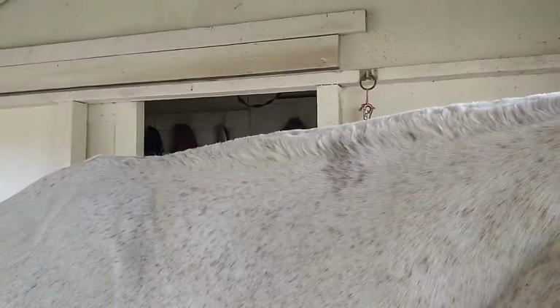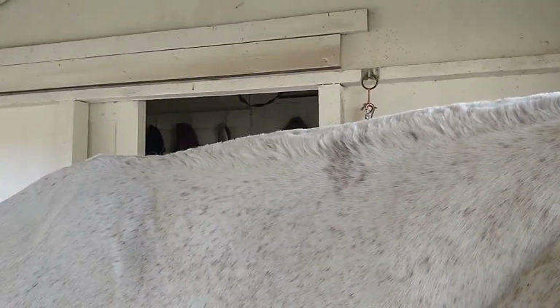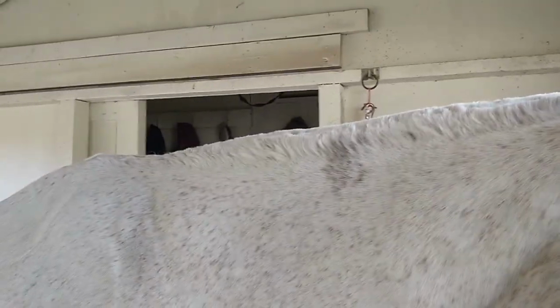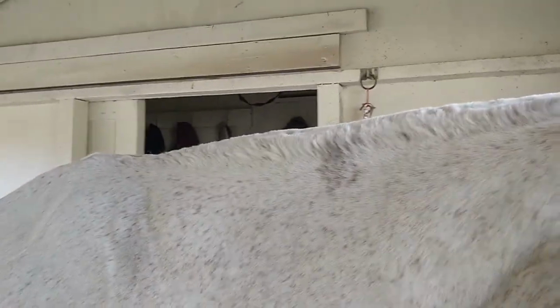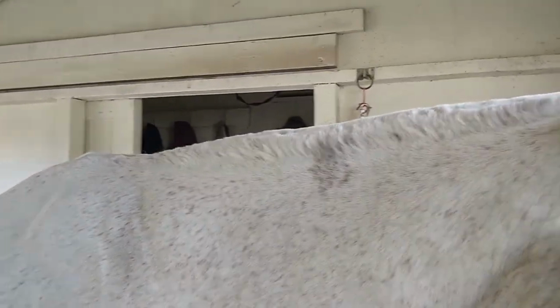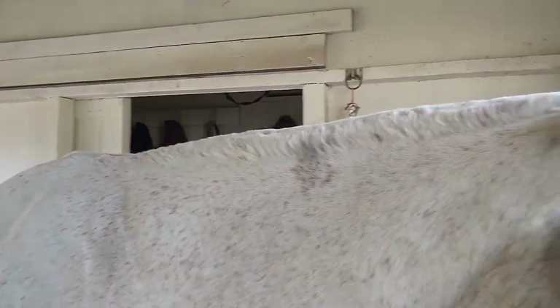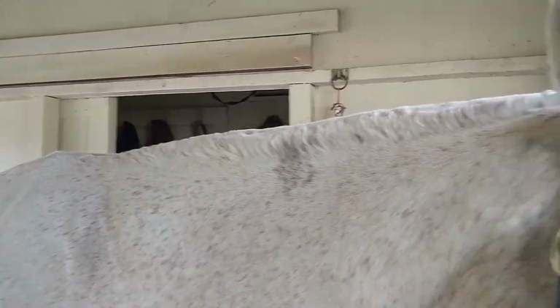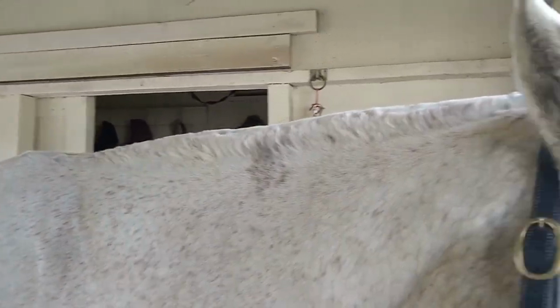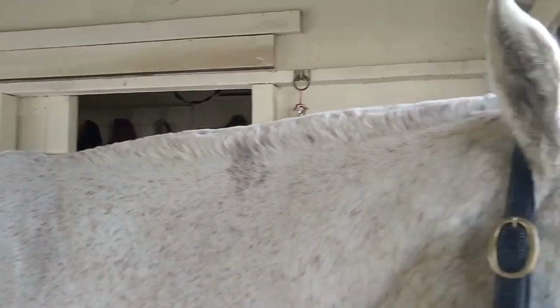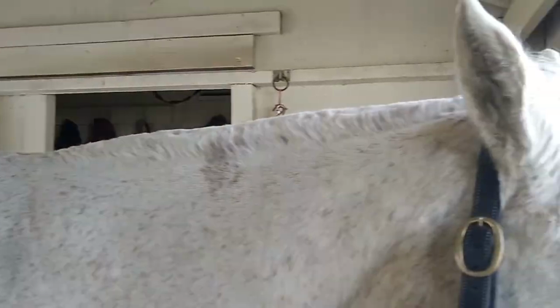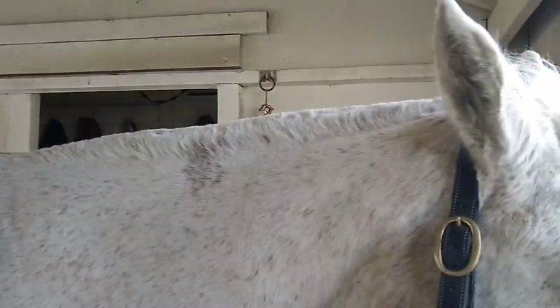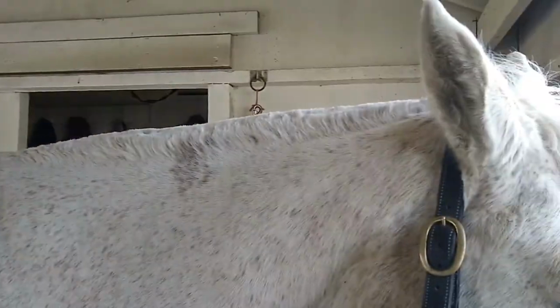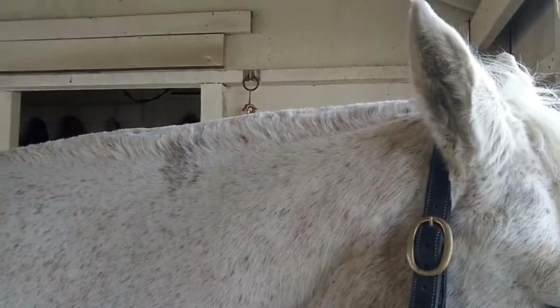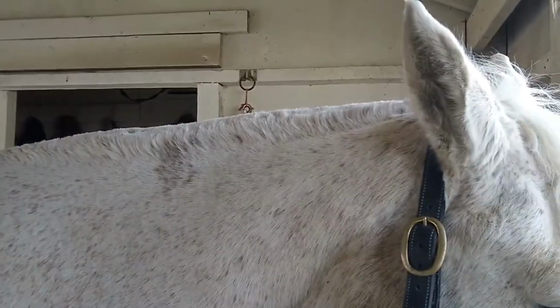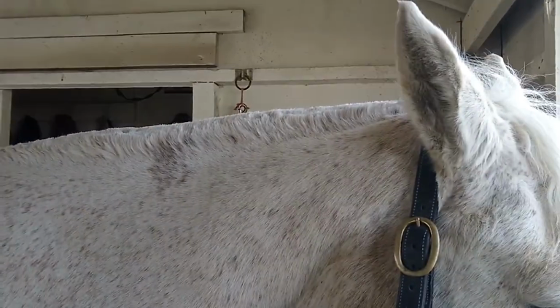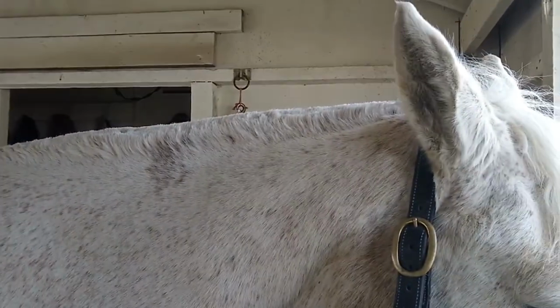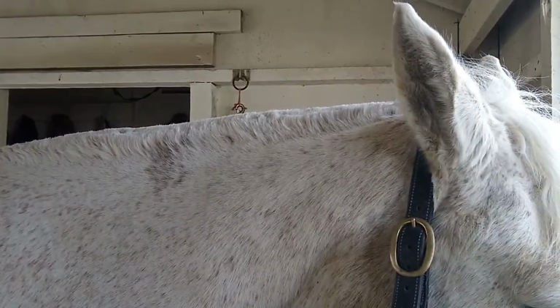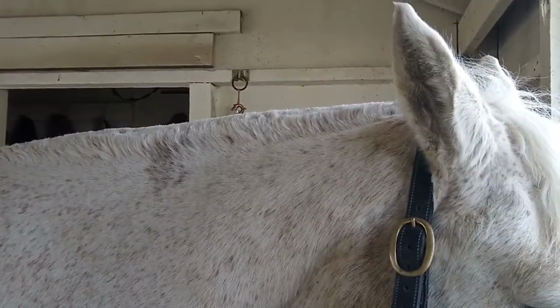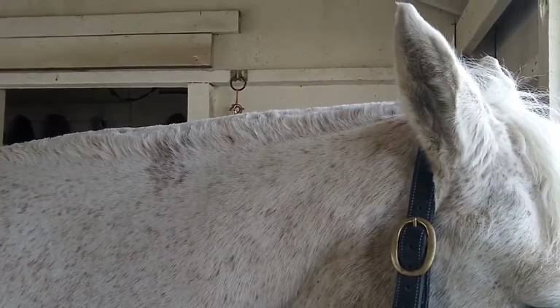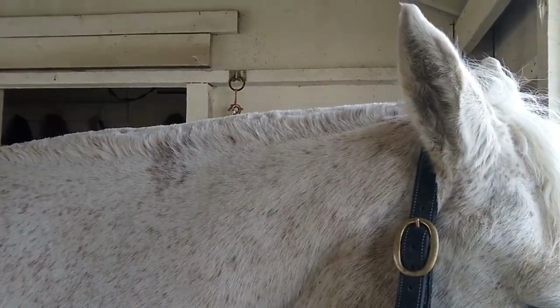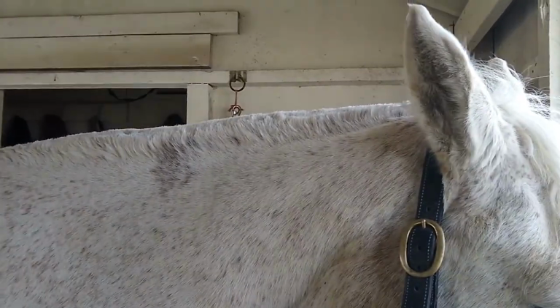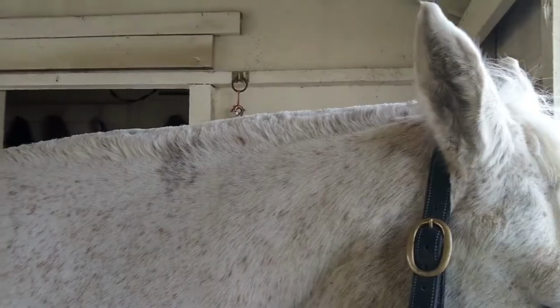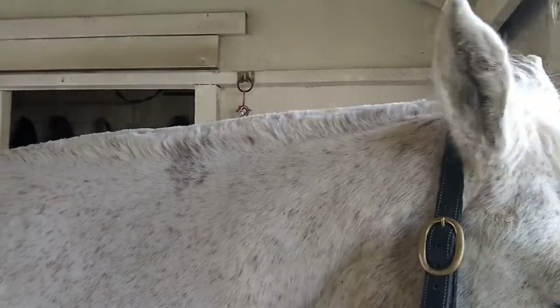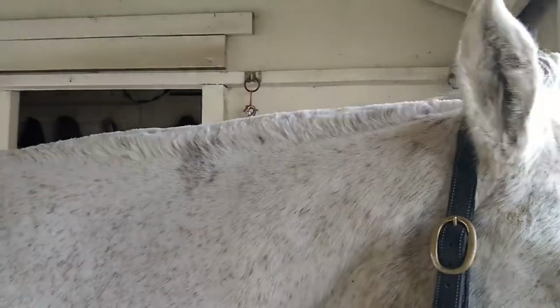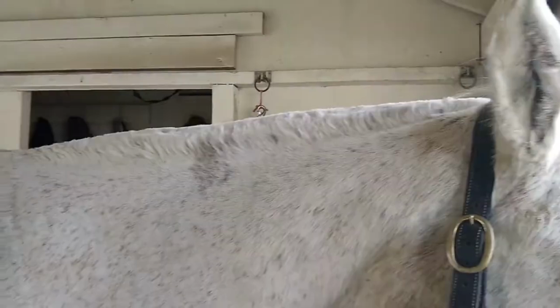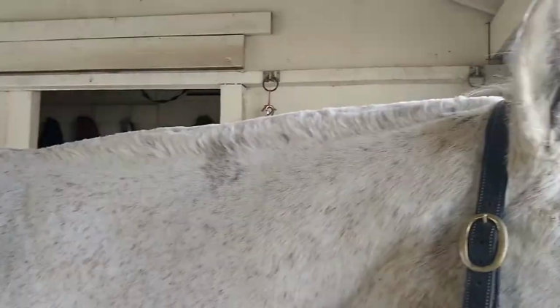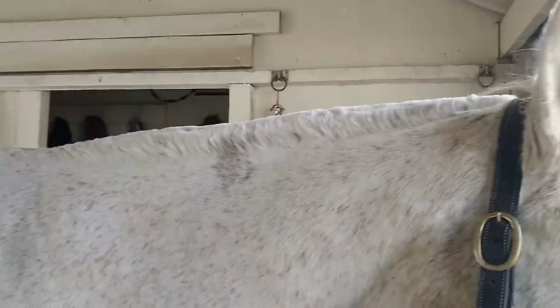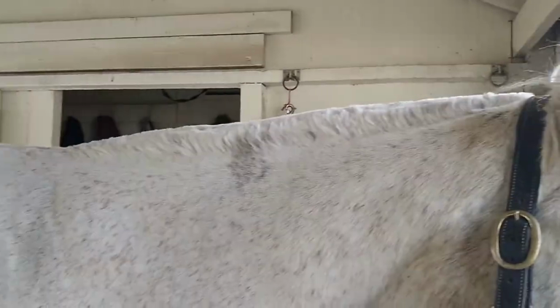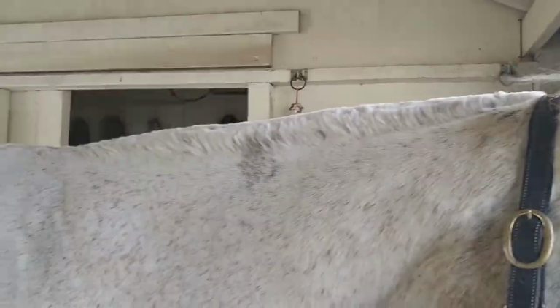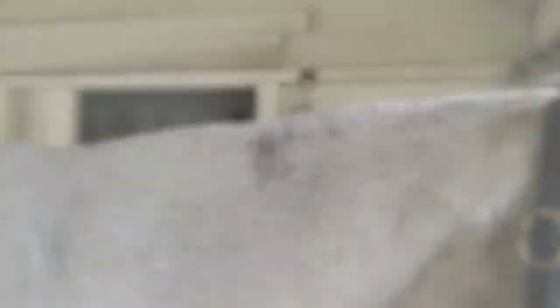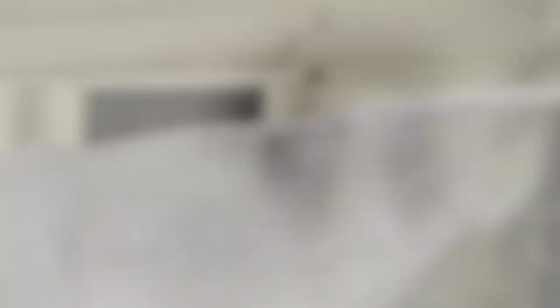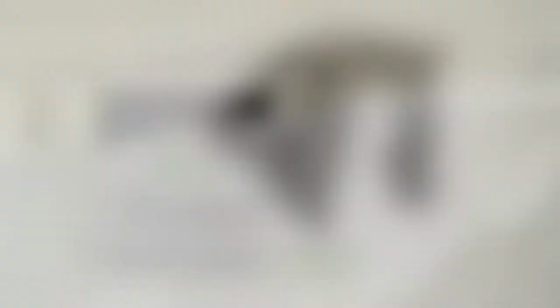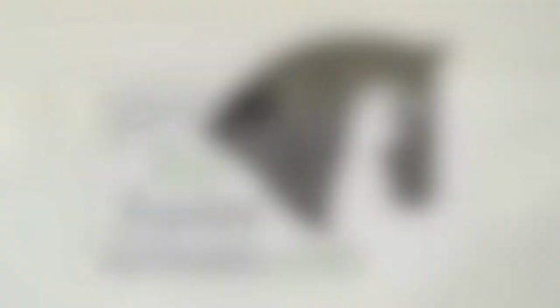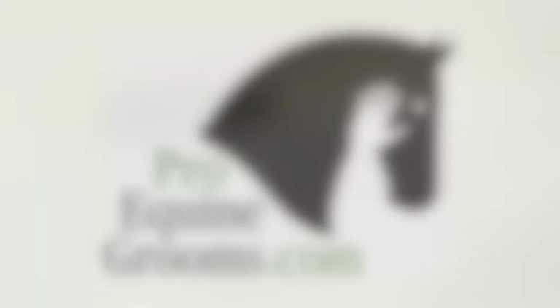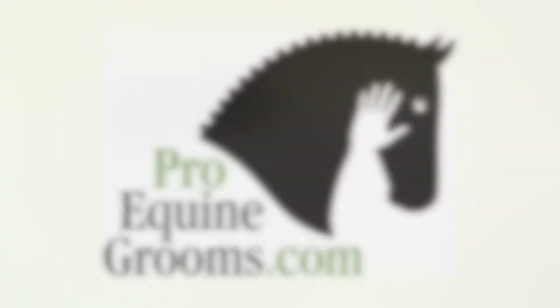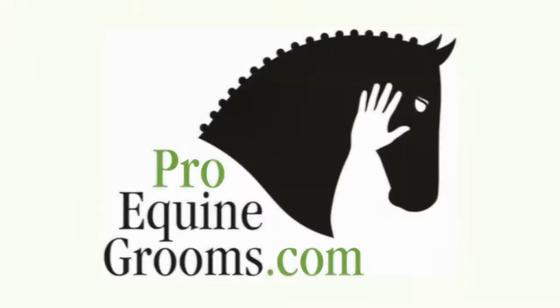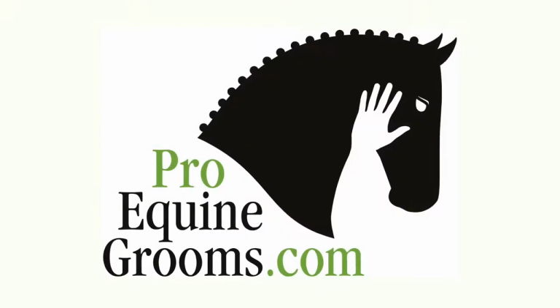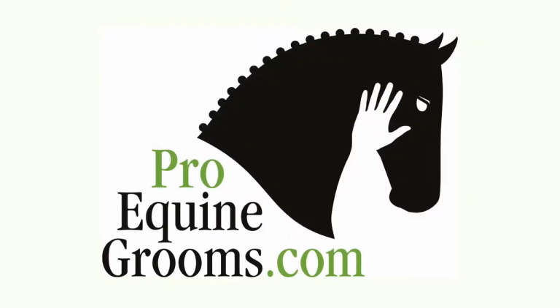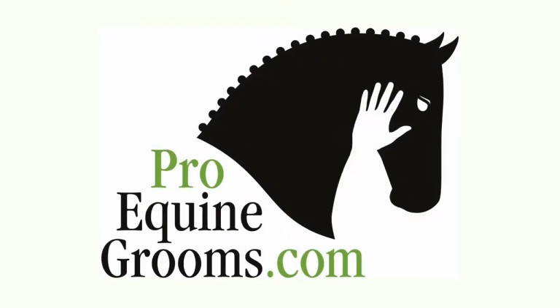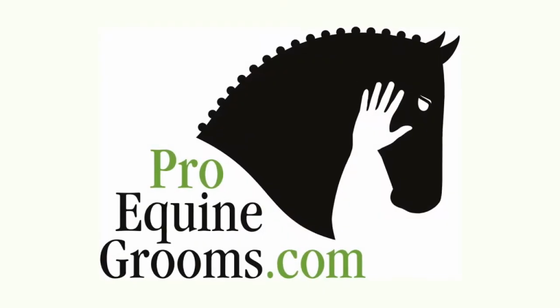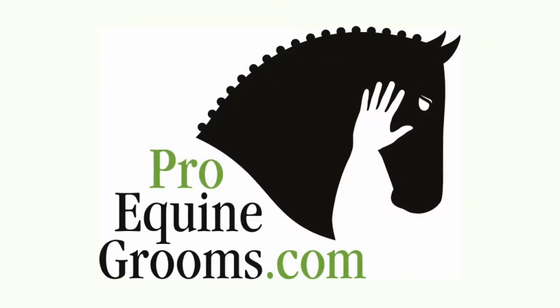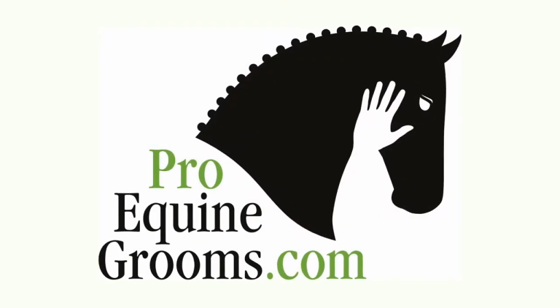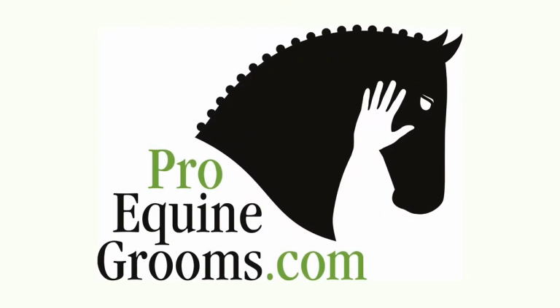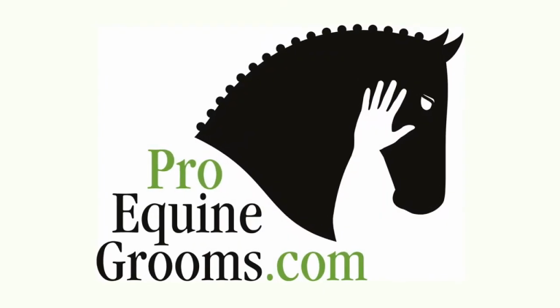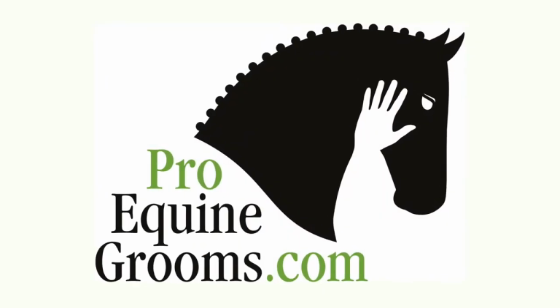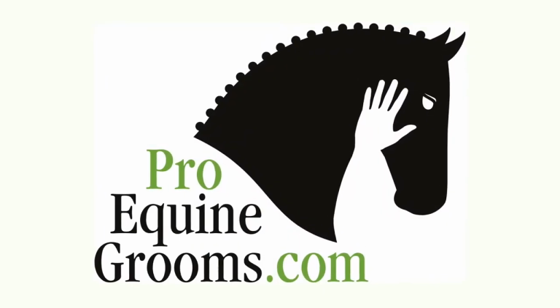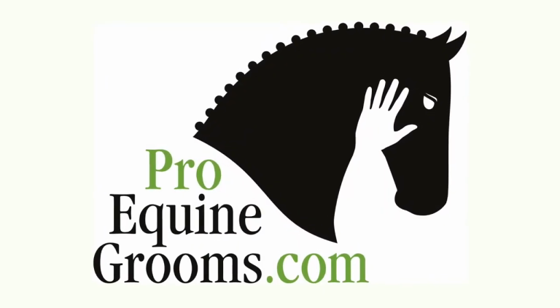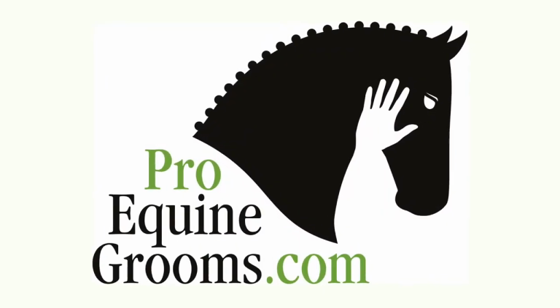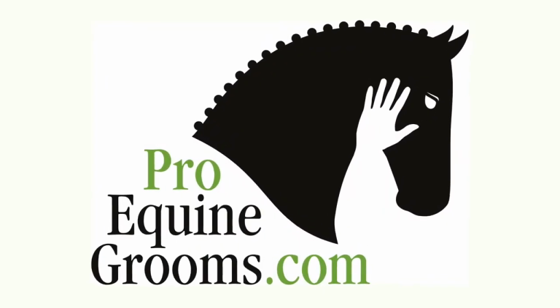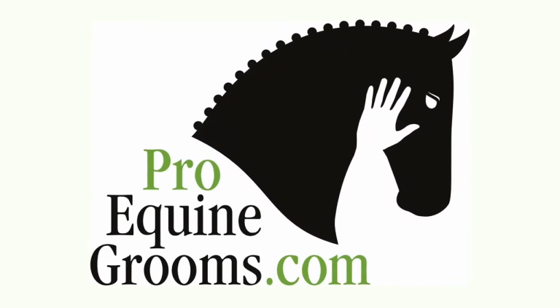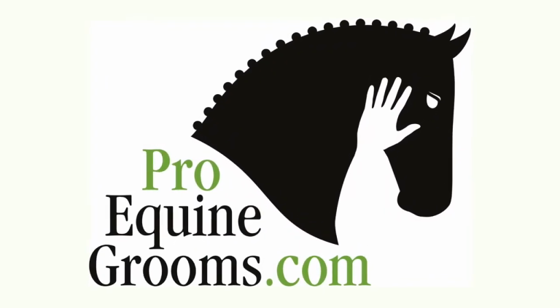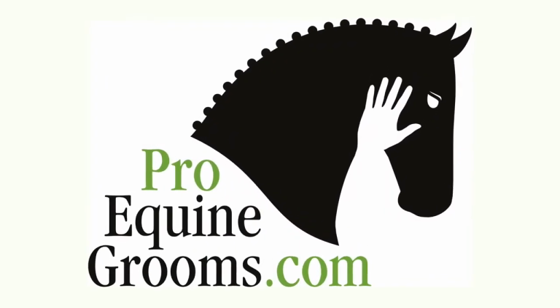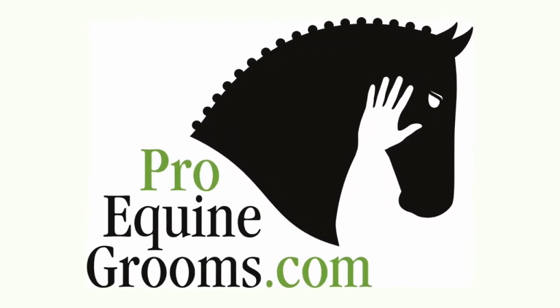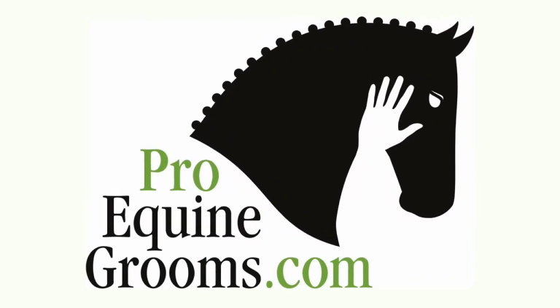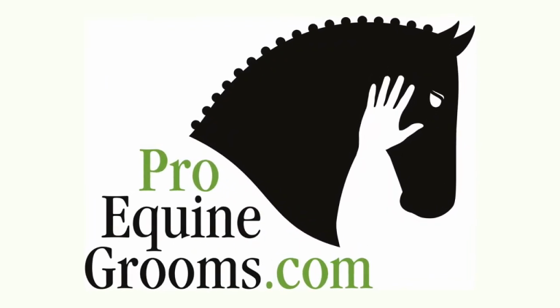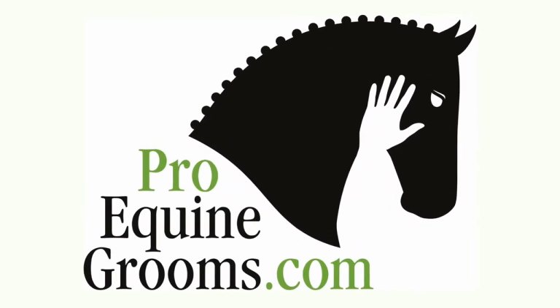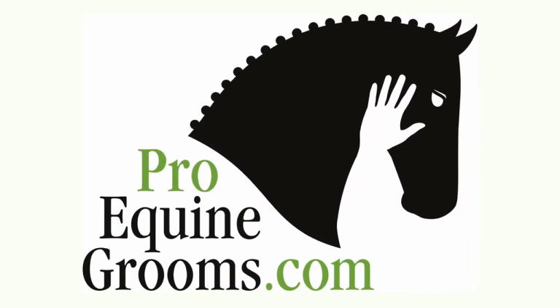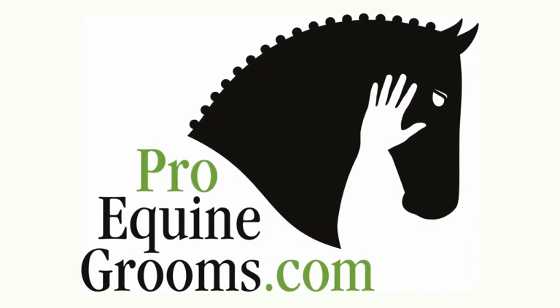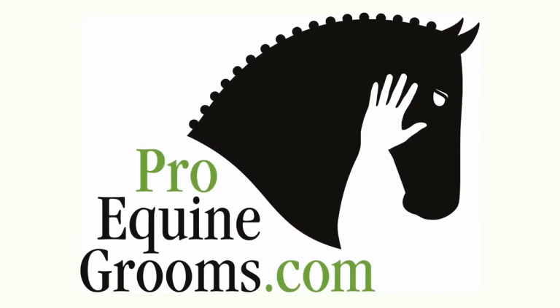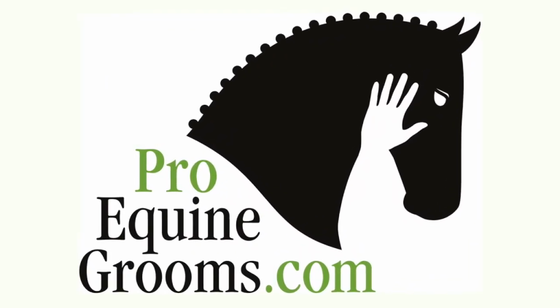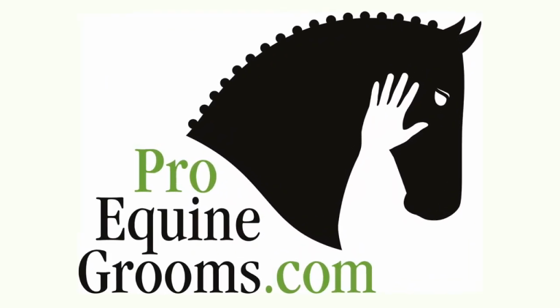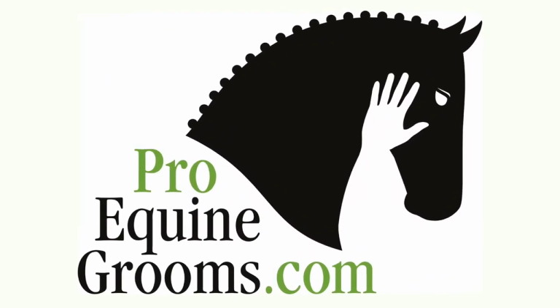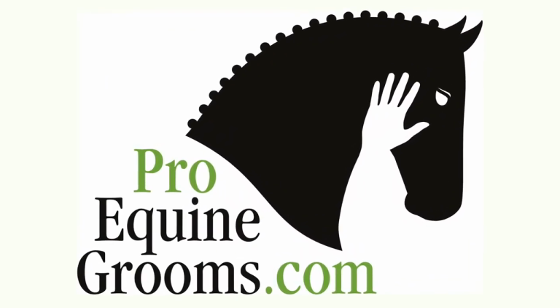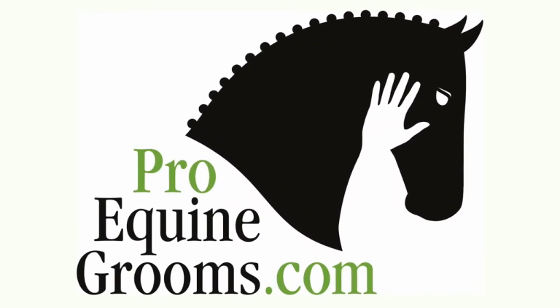If you are showing or doing a clinic, do this a week or so in advance. Any sharper edges will start to soften as things start to even out.